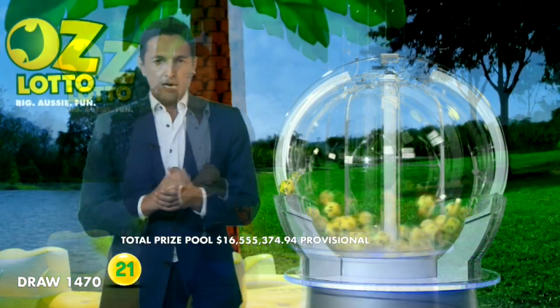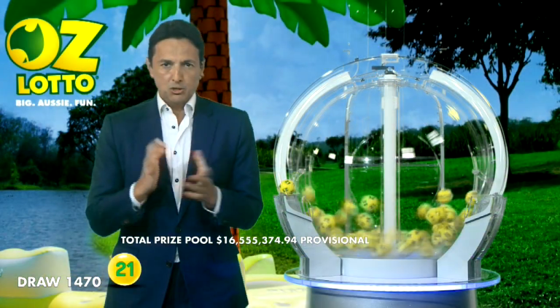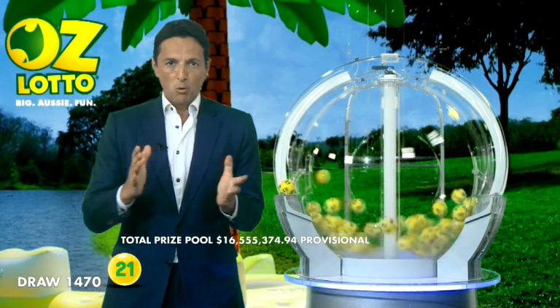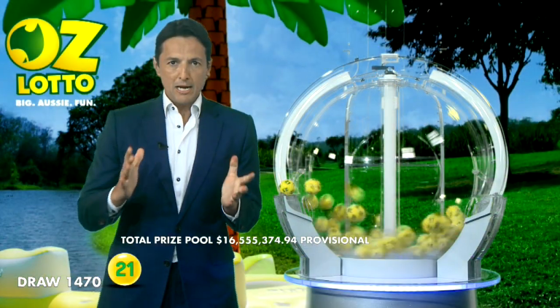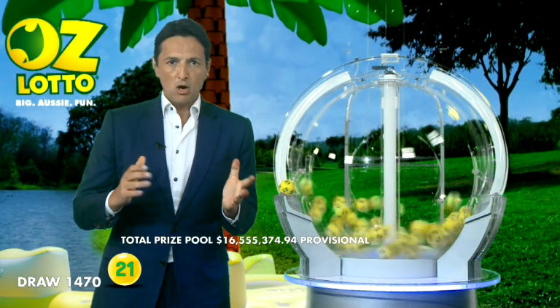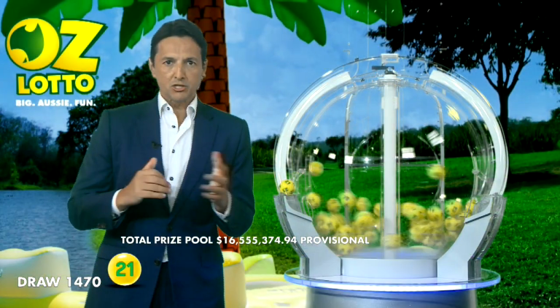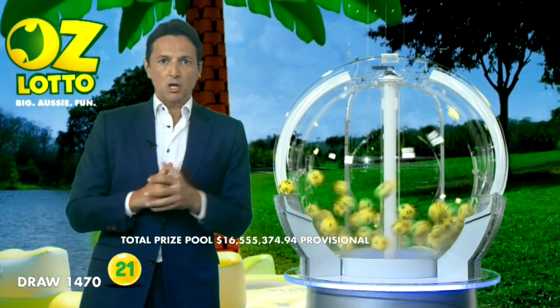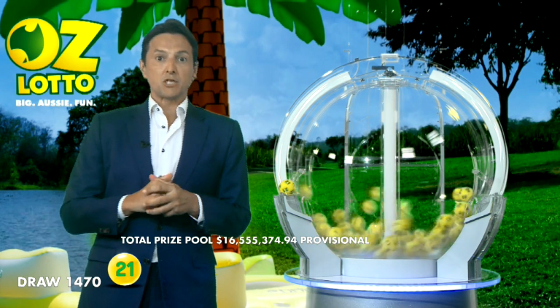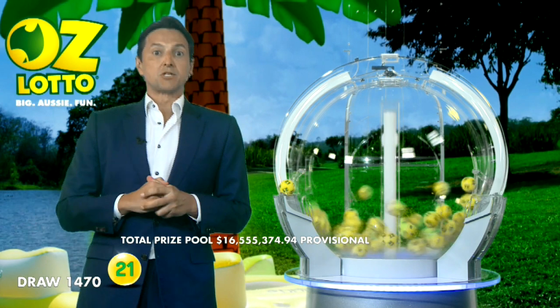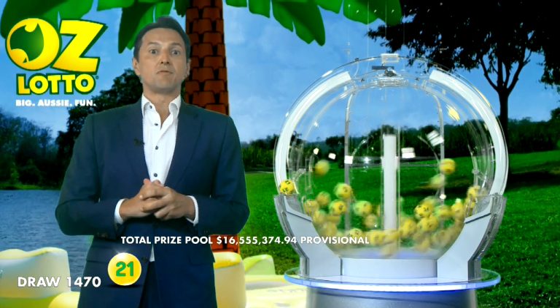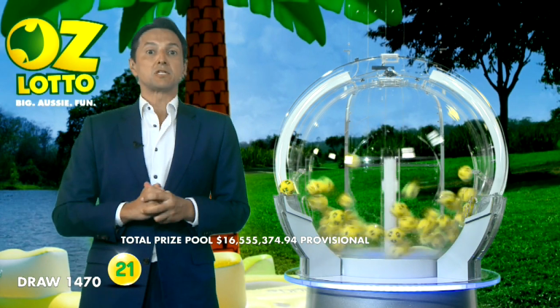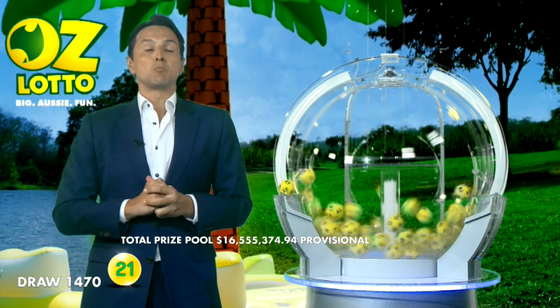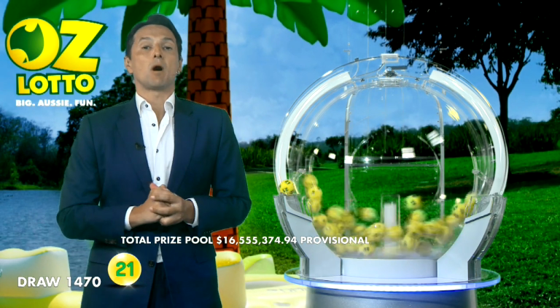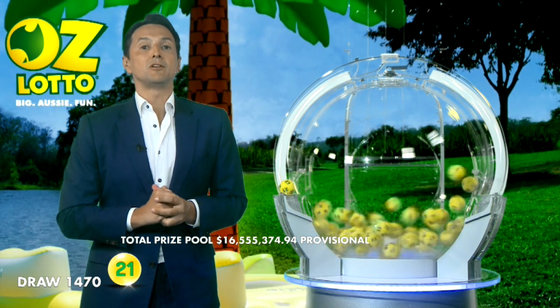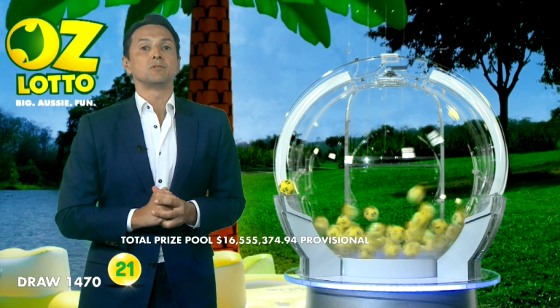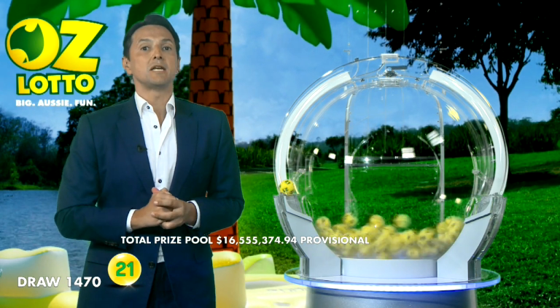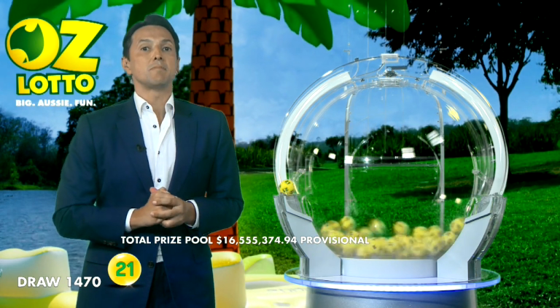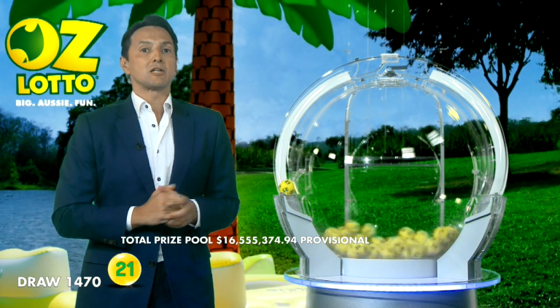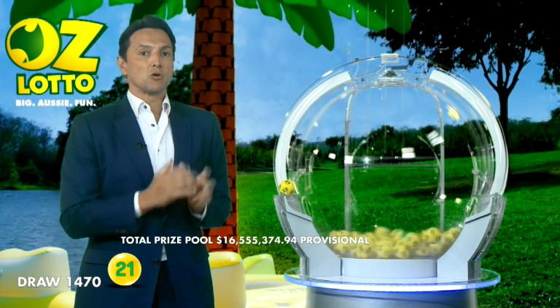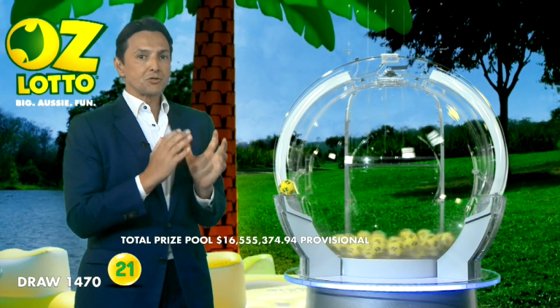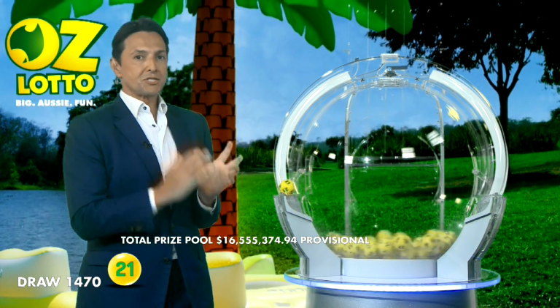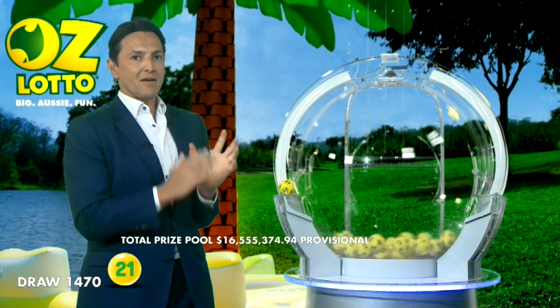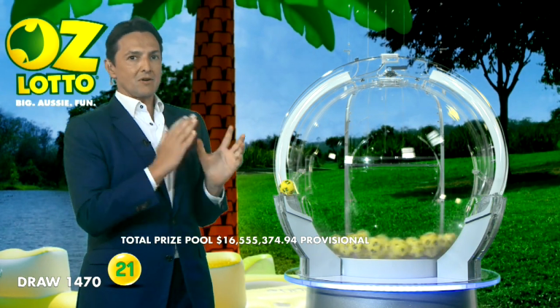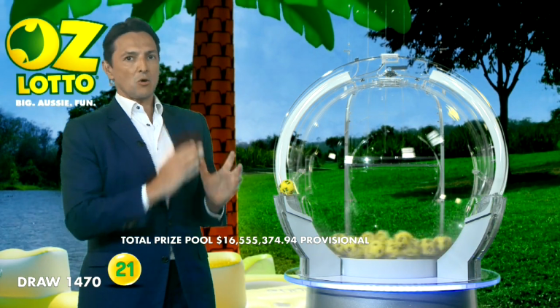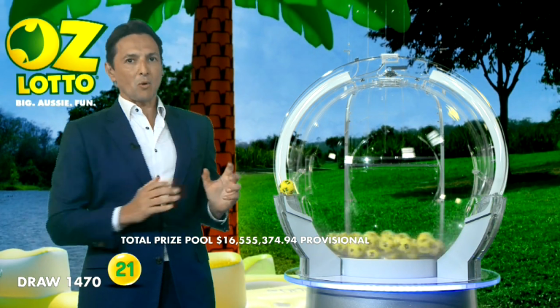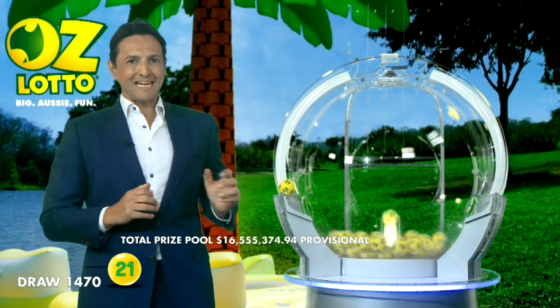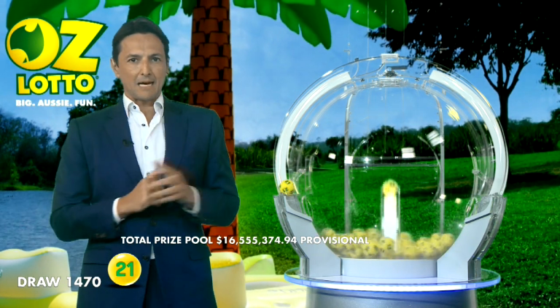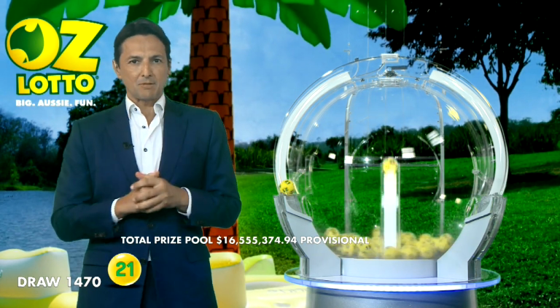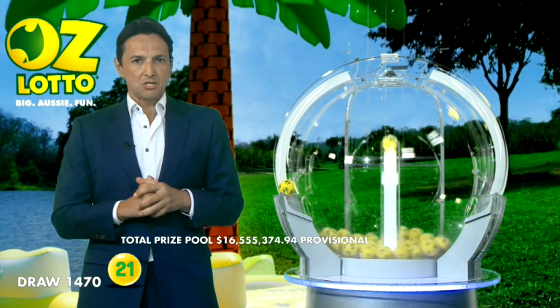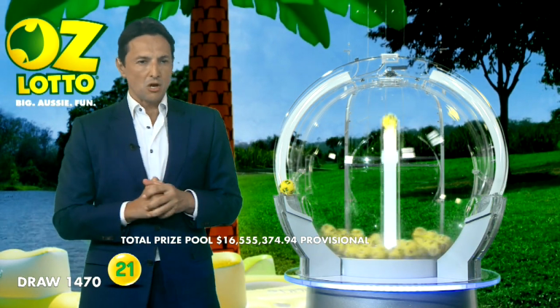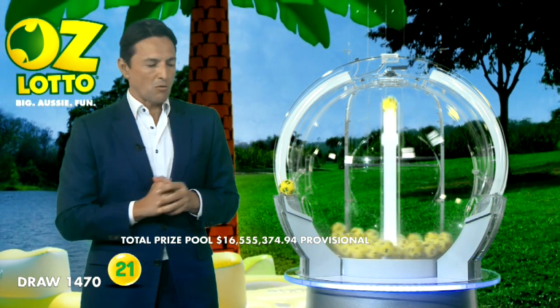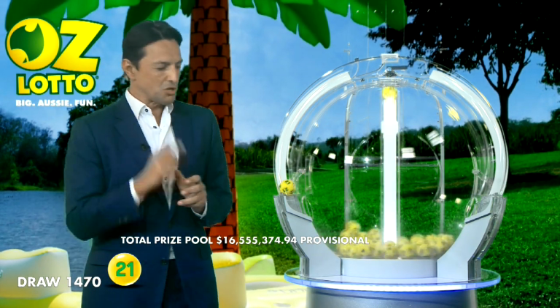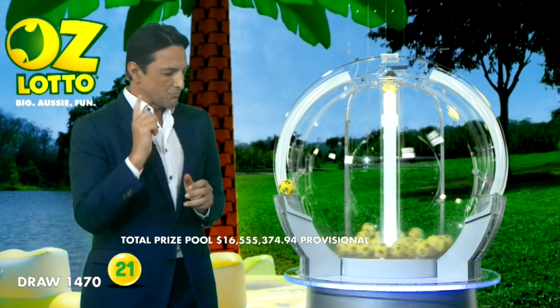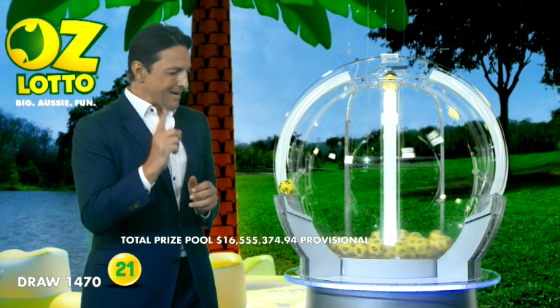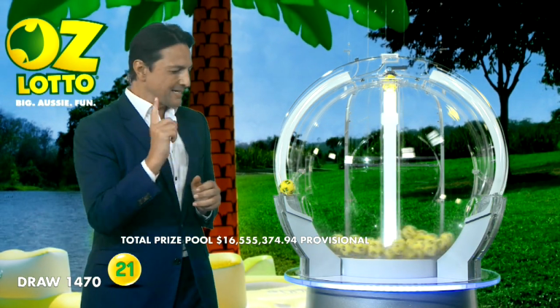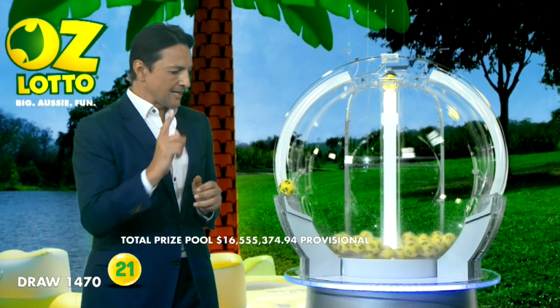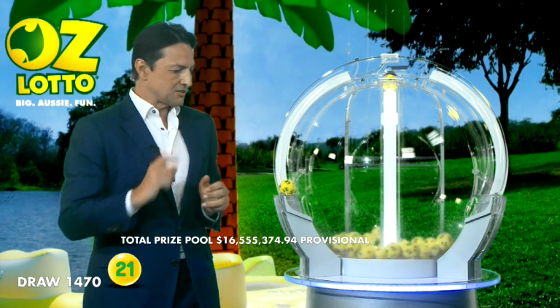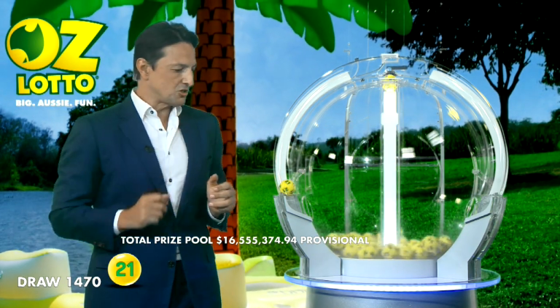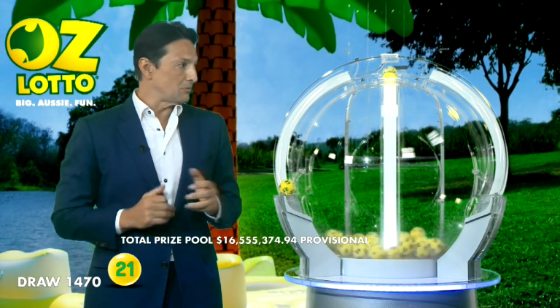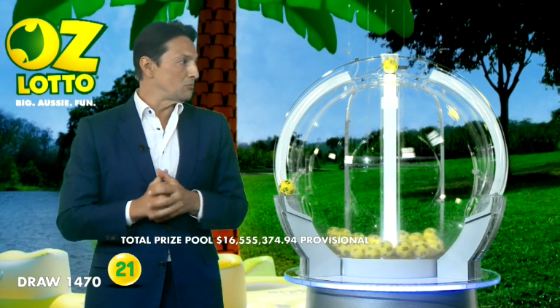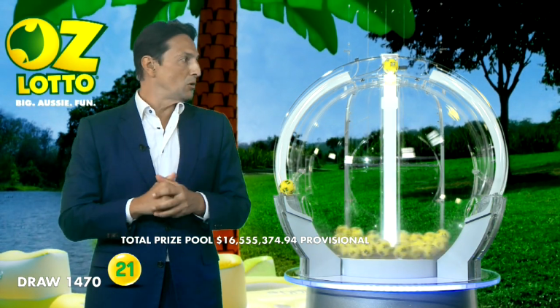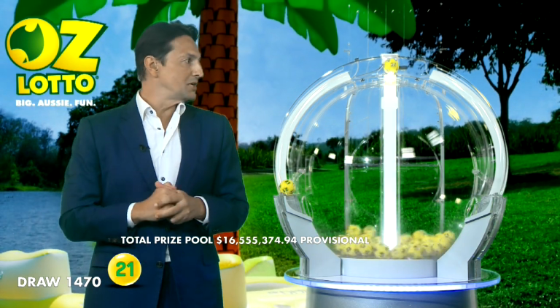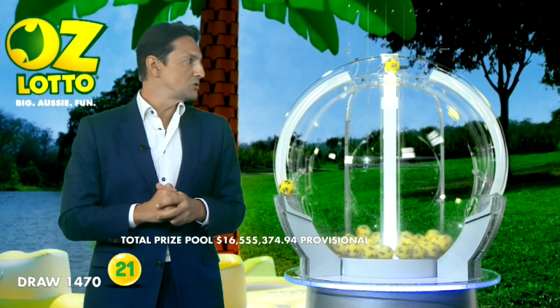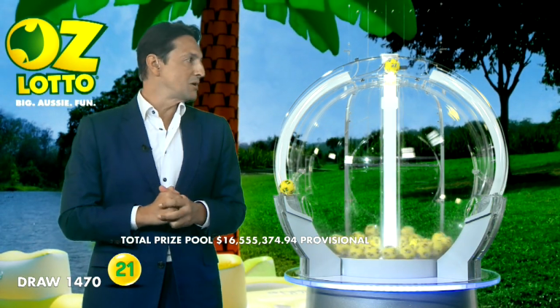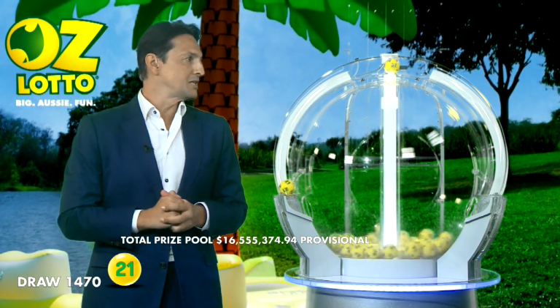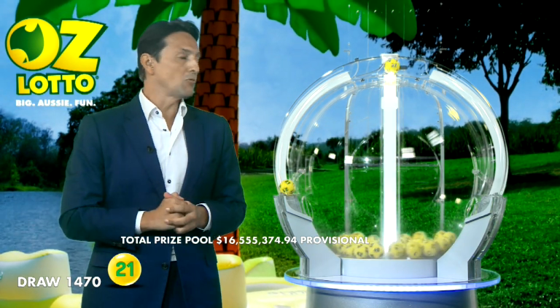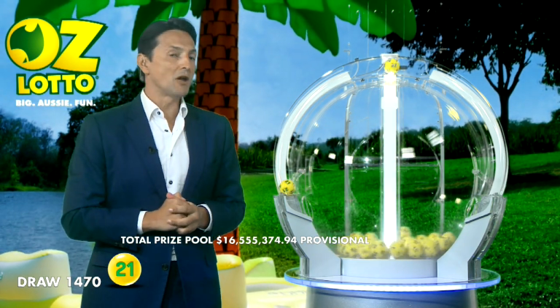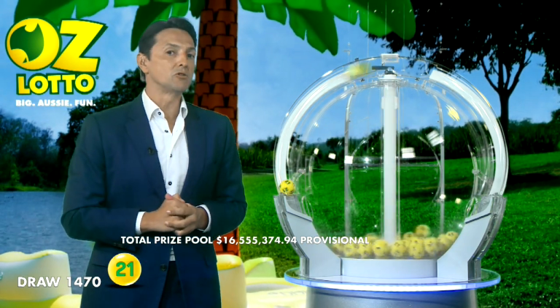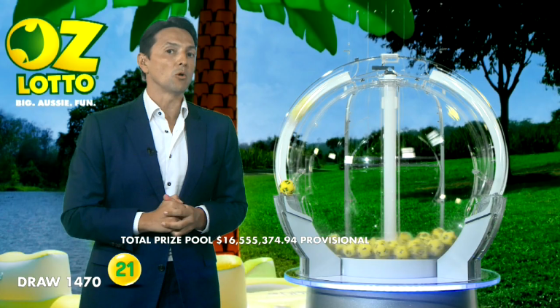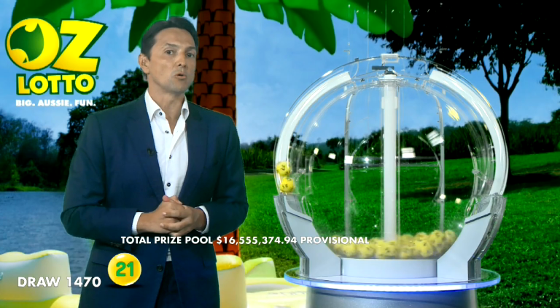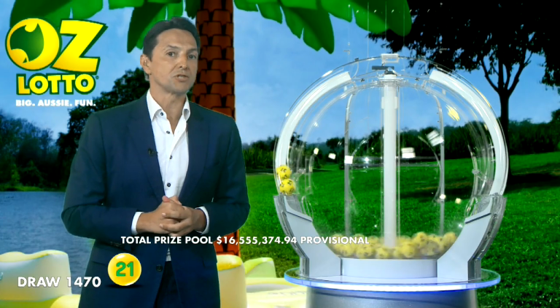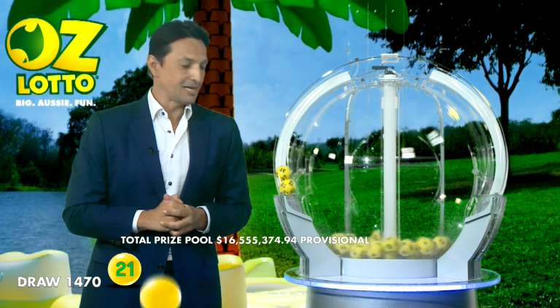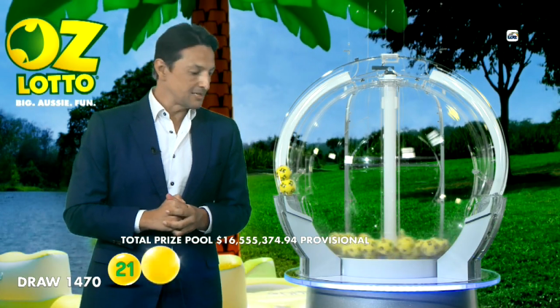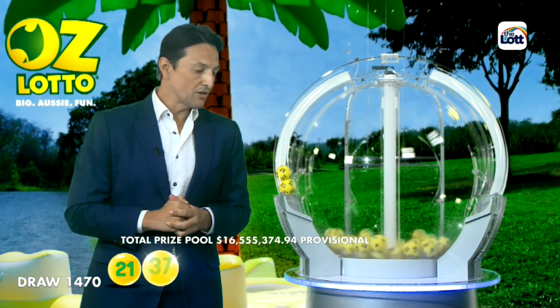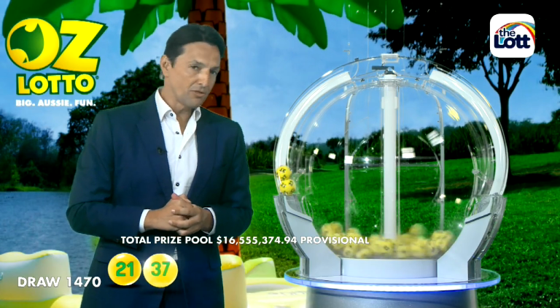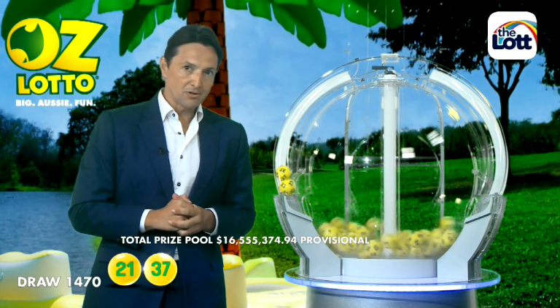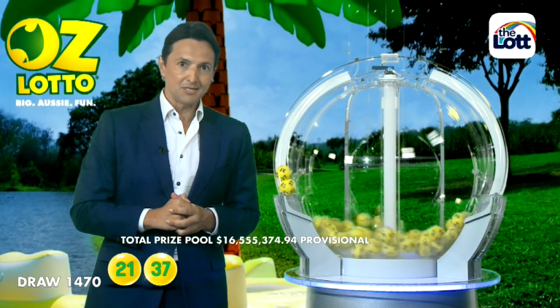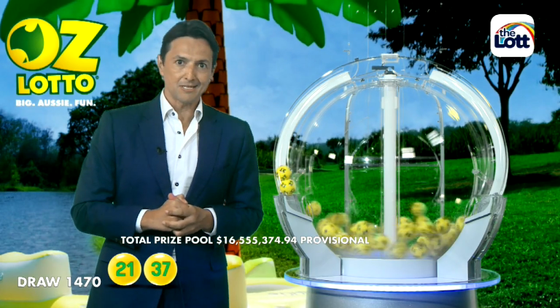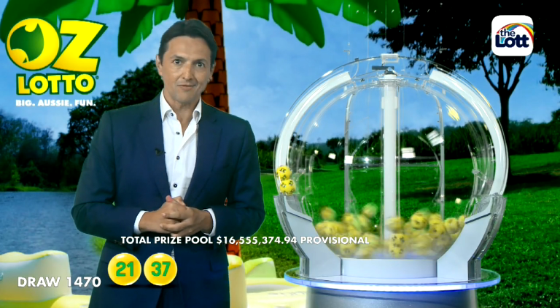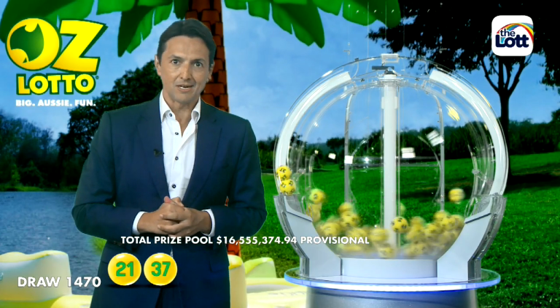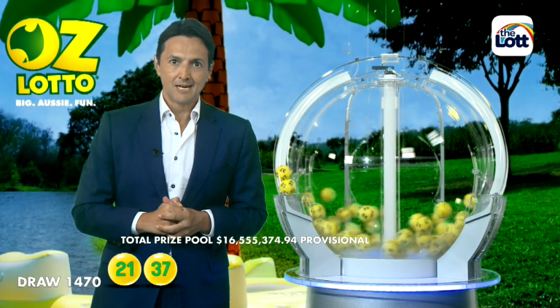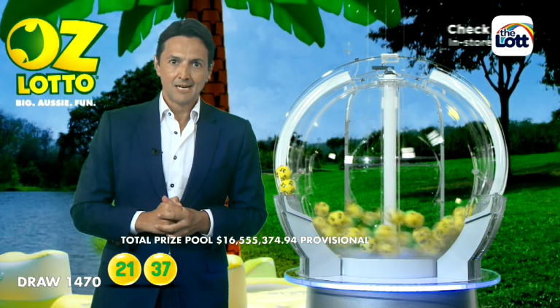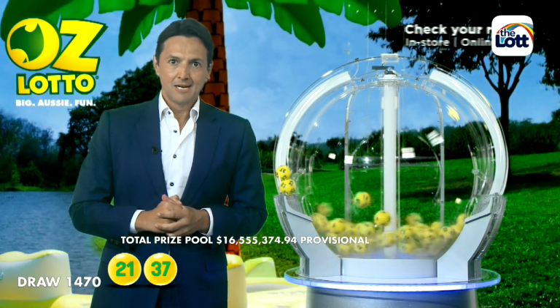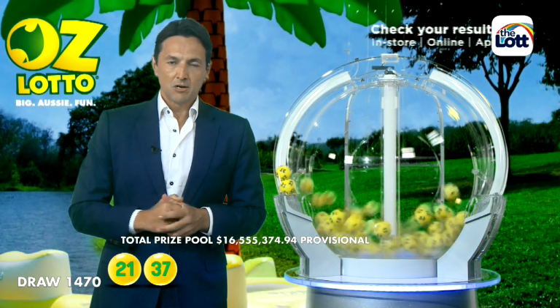Now to win AusLotto's Division 1, you'll need to match all 7 winning numbers tonight. Which means, ladies and gentlemen, you will need 21, and you'll also need 37.